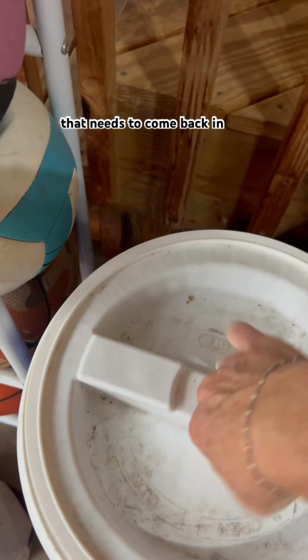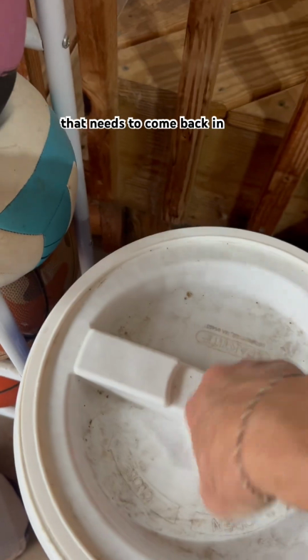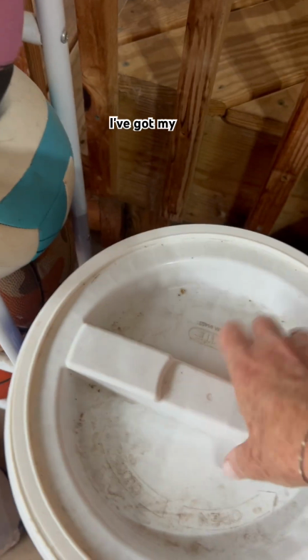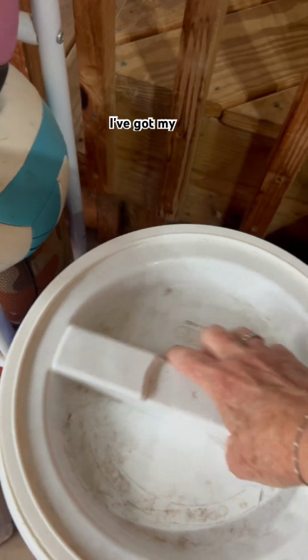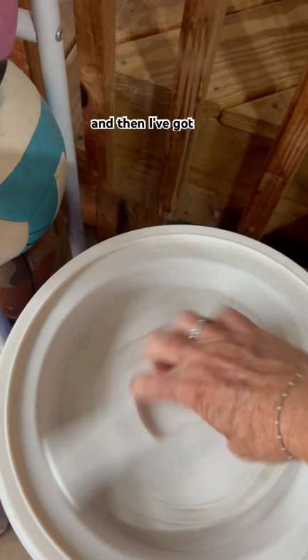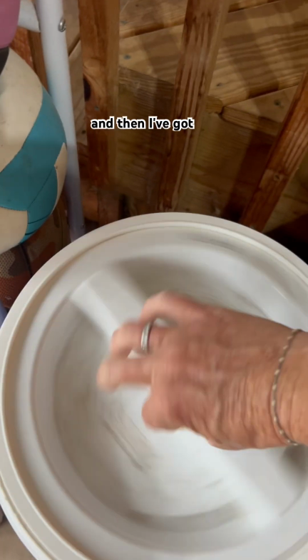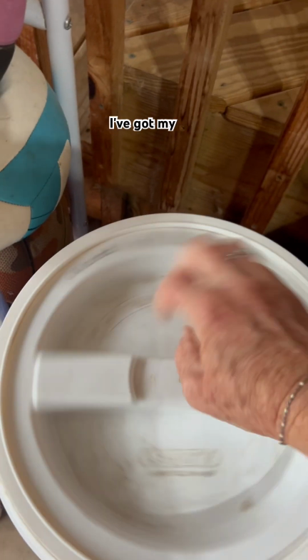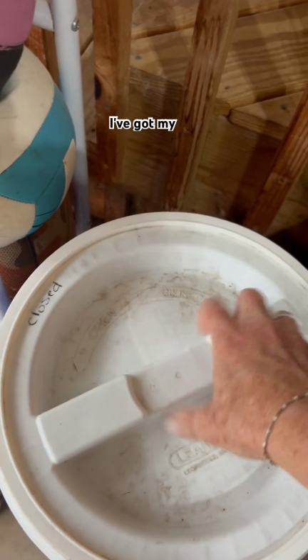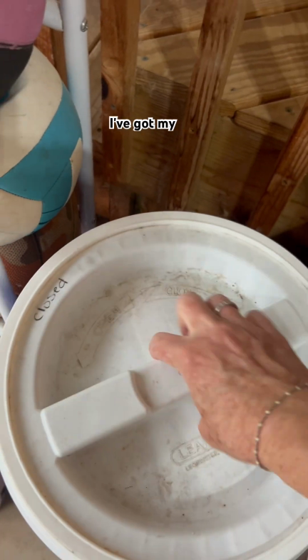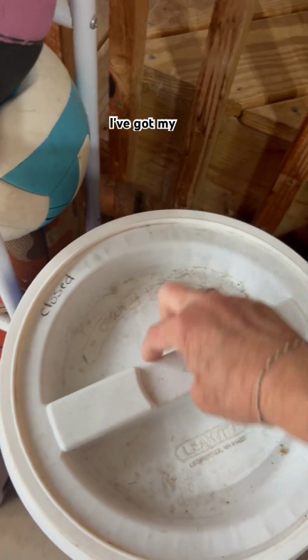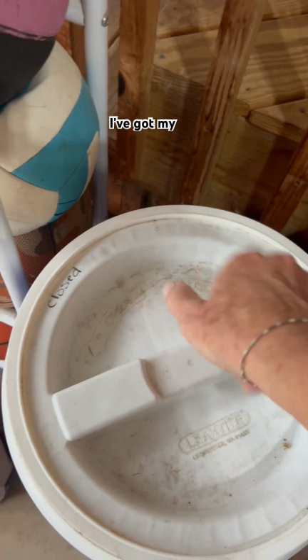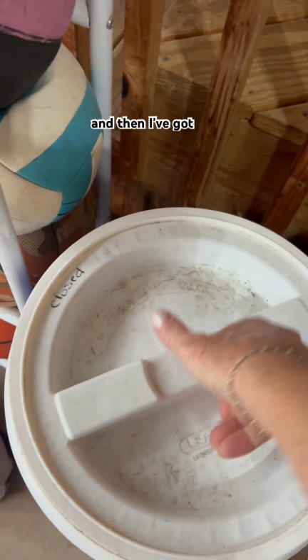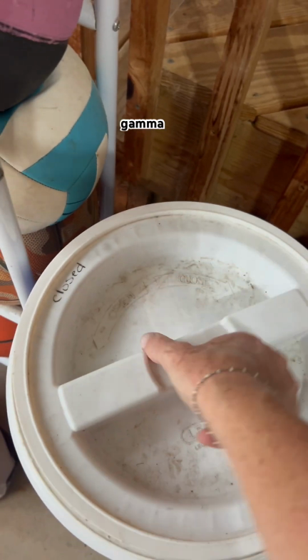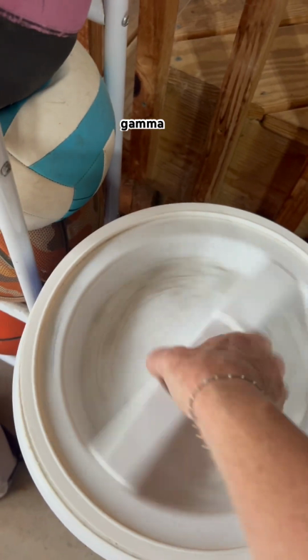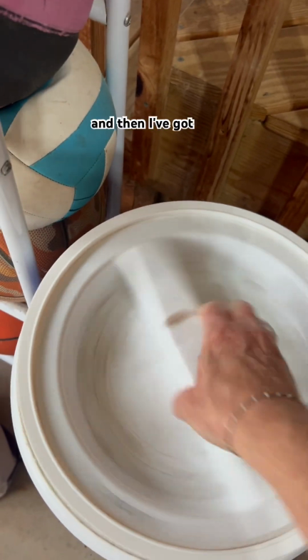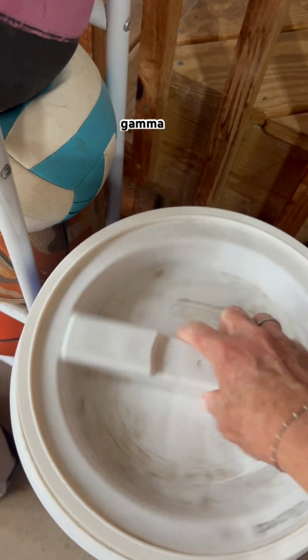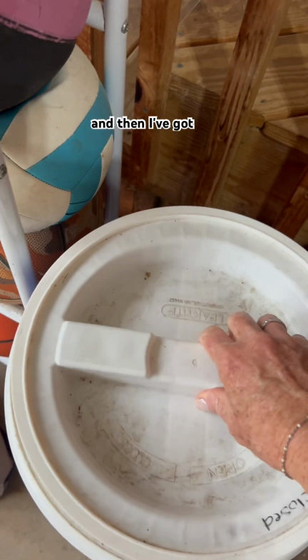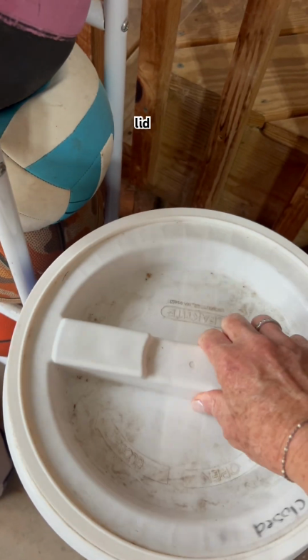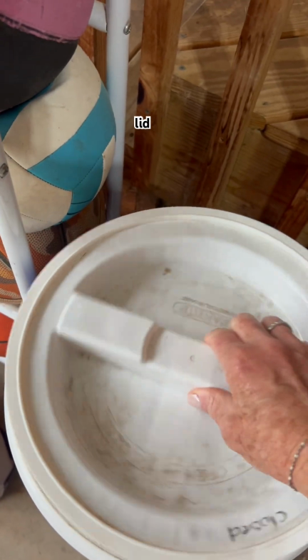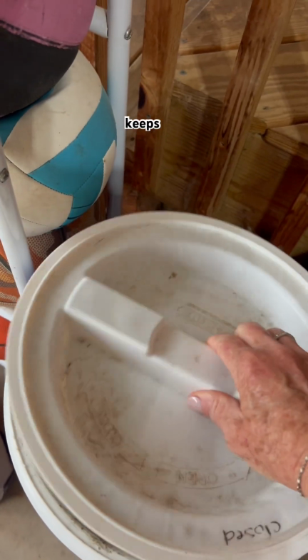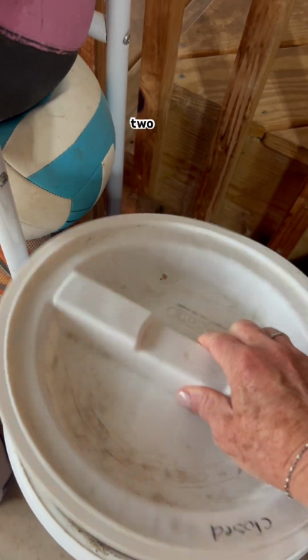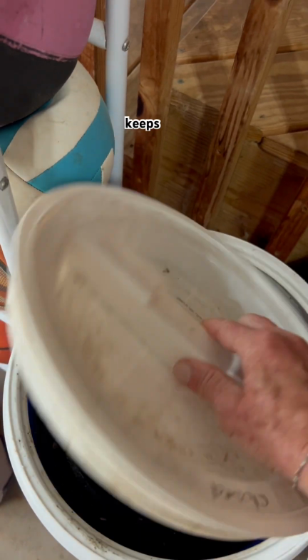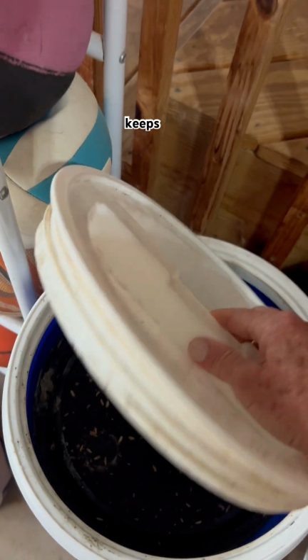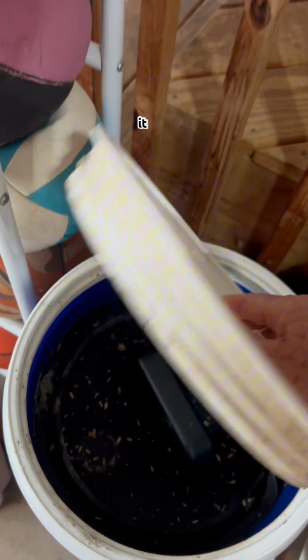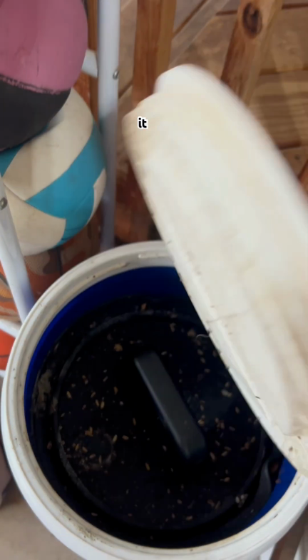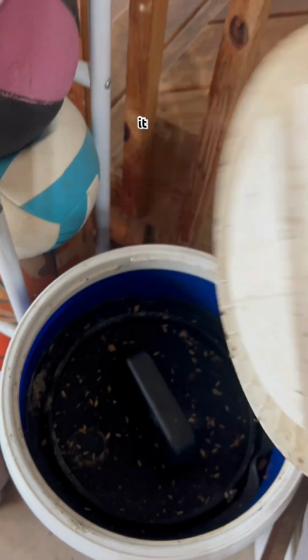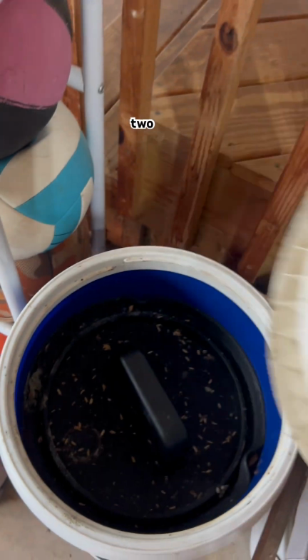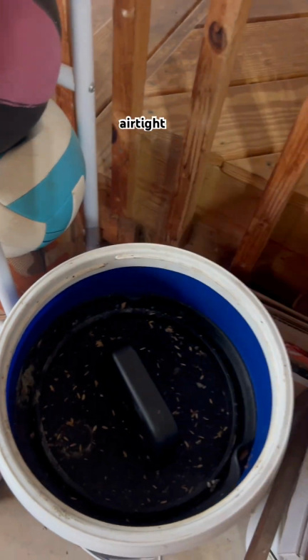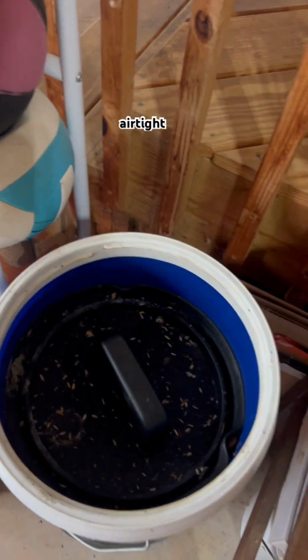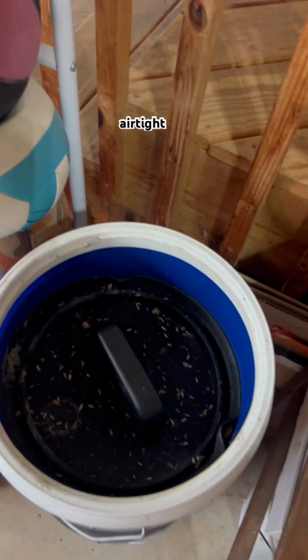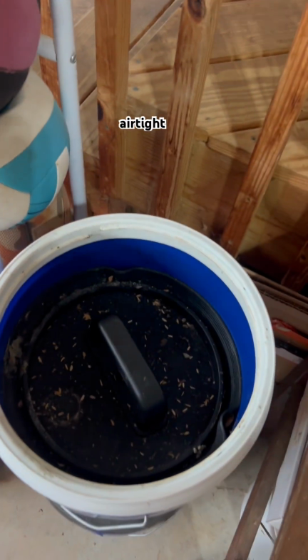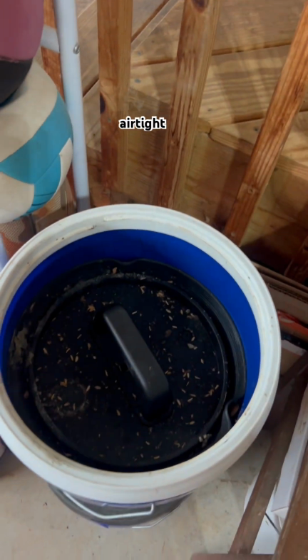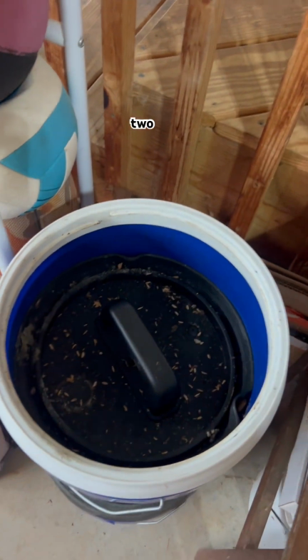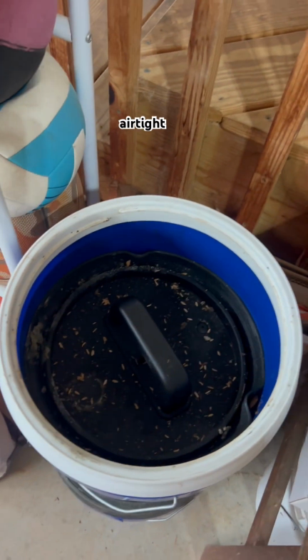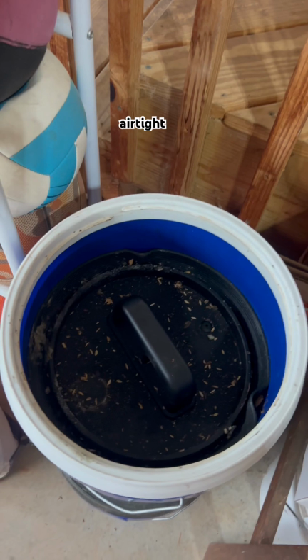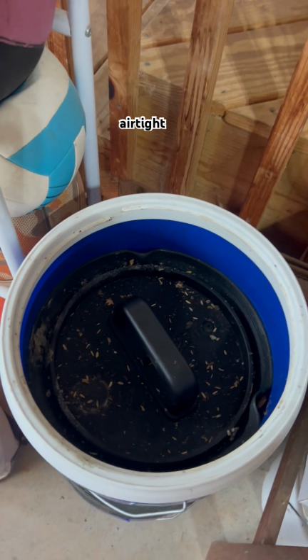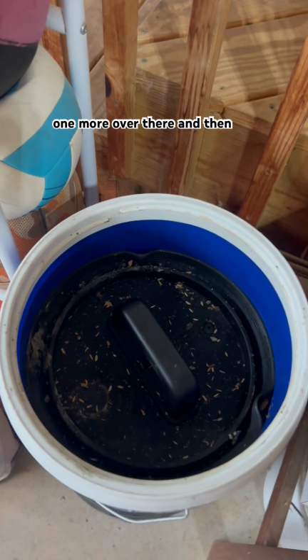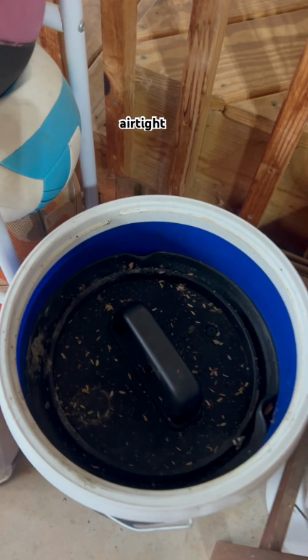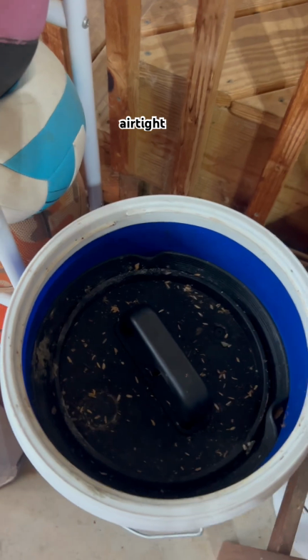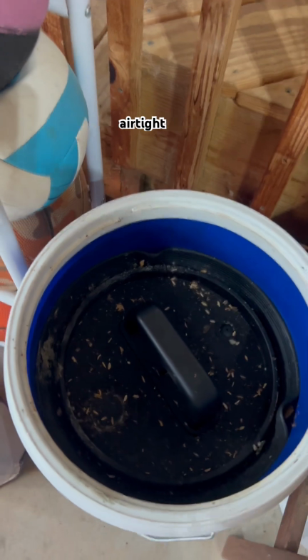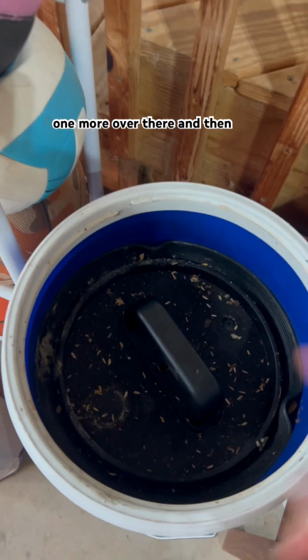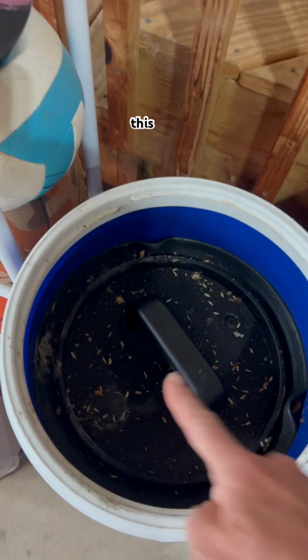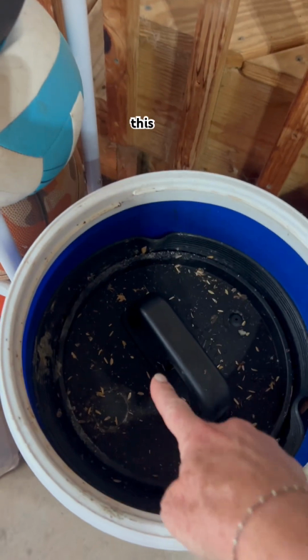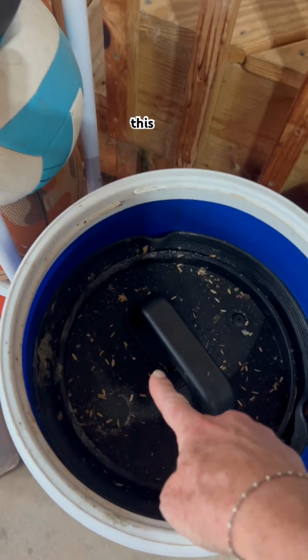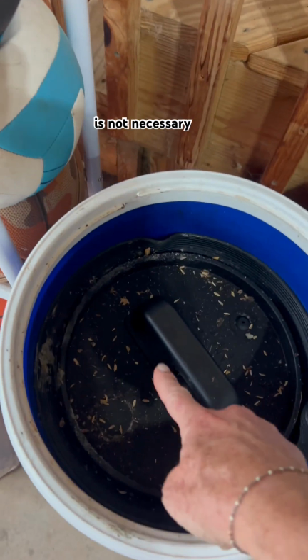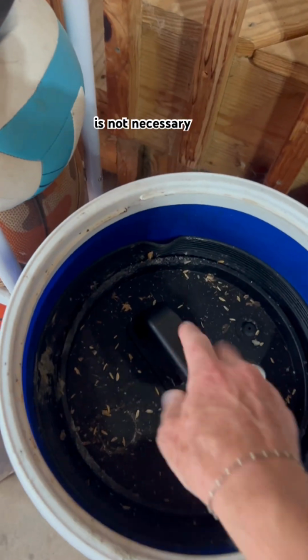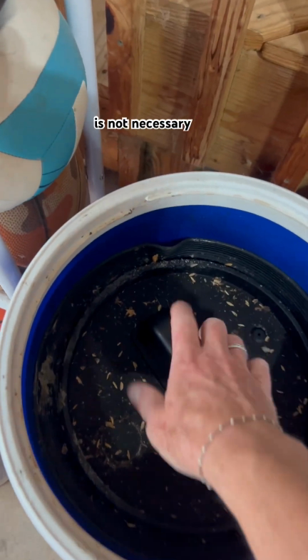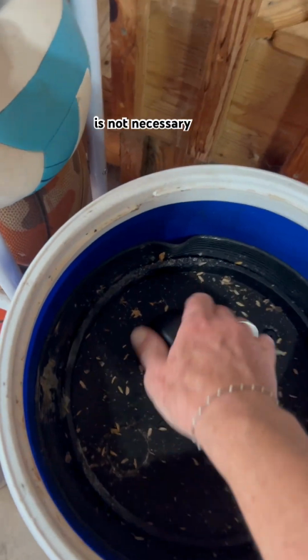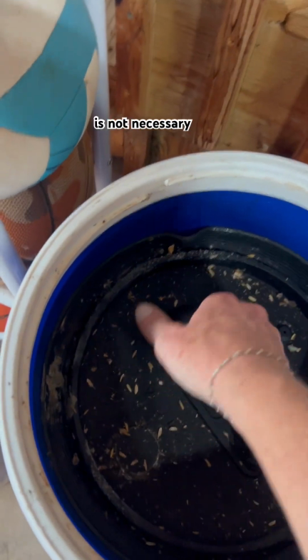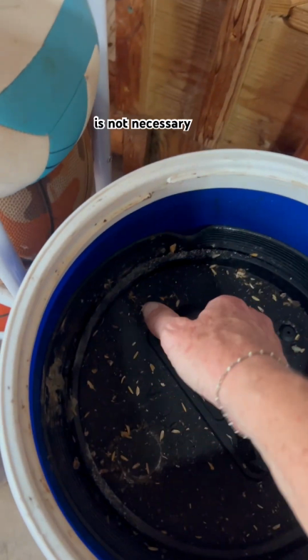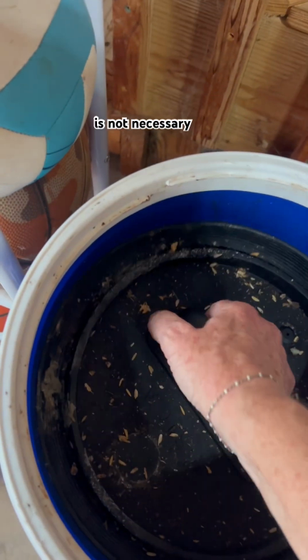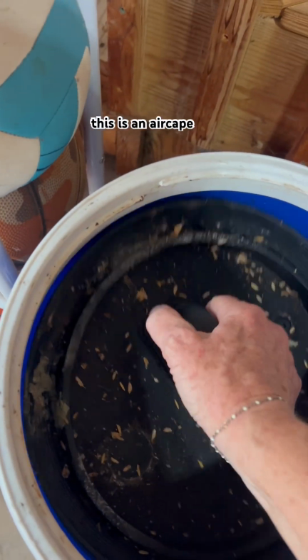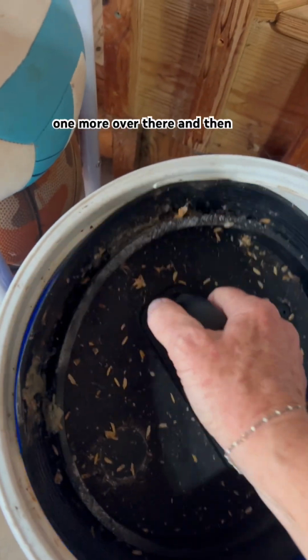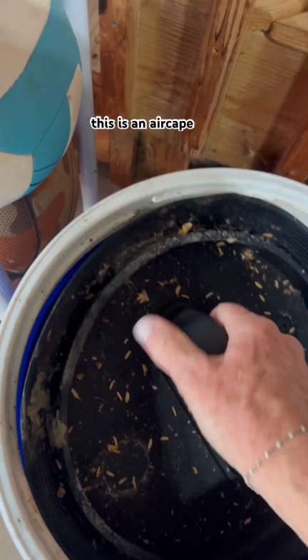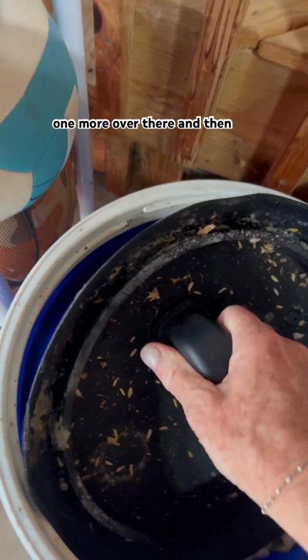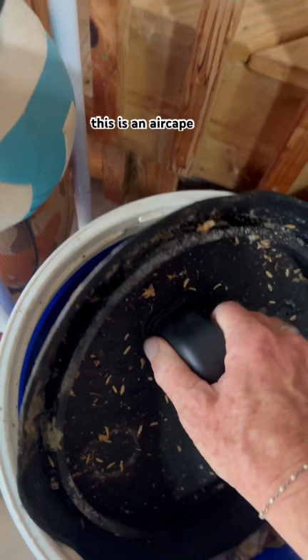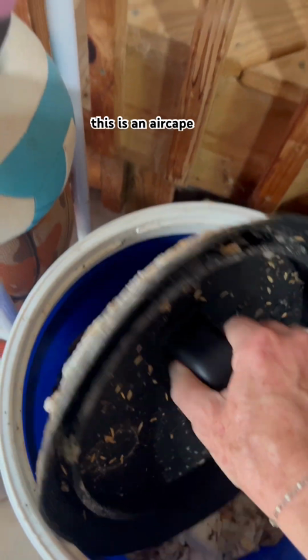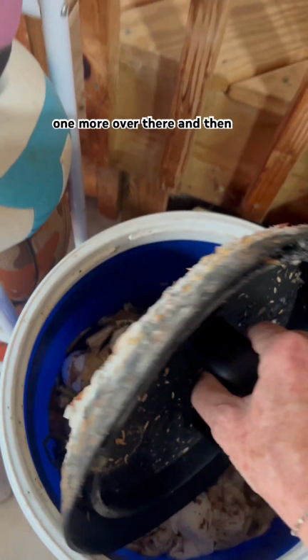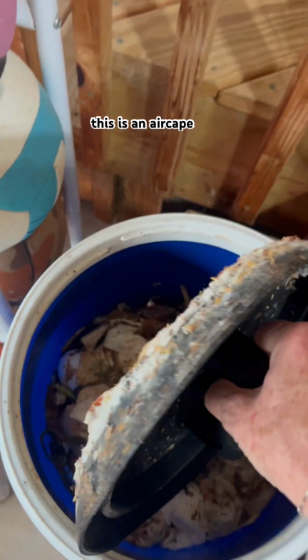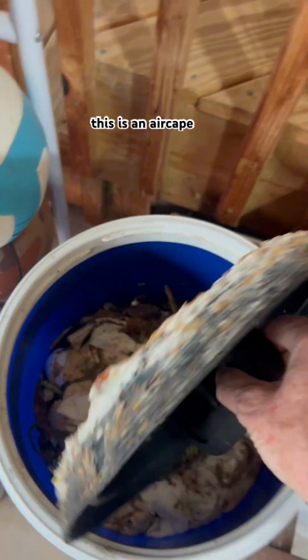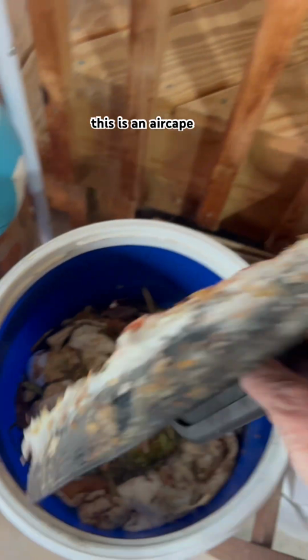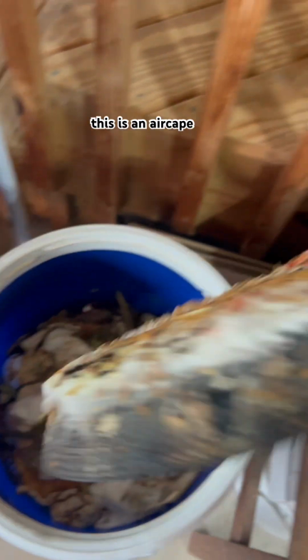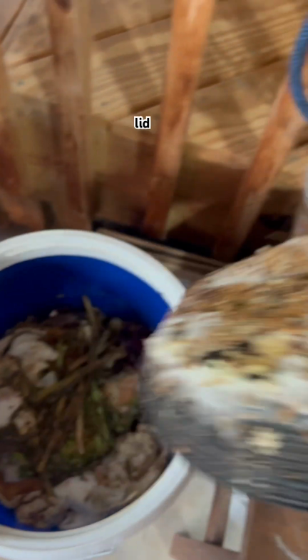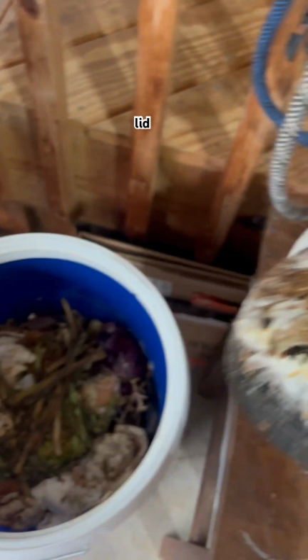I've got my gamma lid — keeps it airtight. This is not necessary; this is an airscape lid.